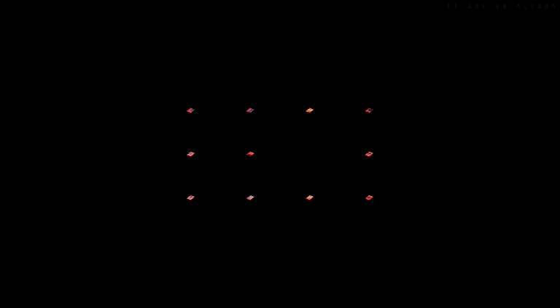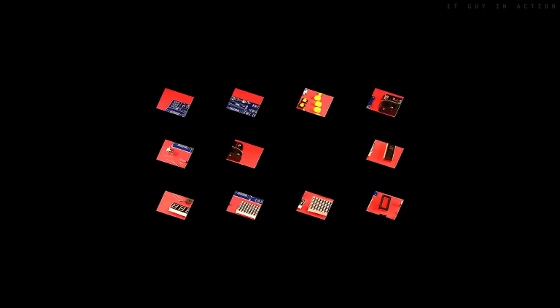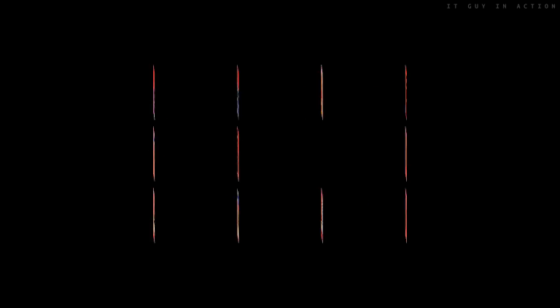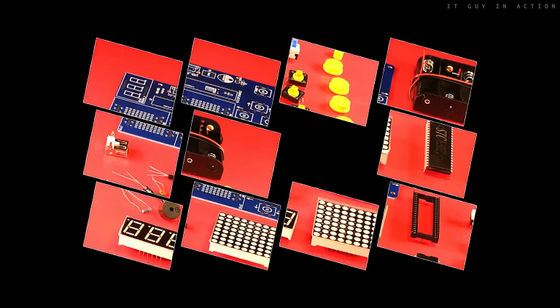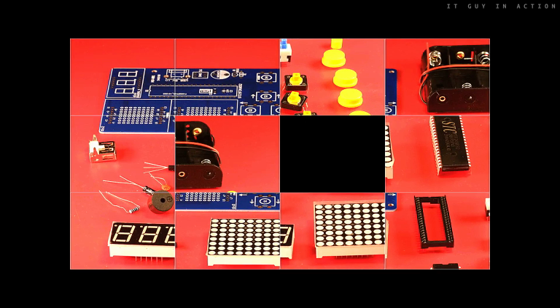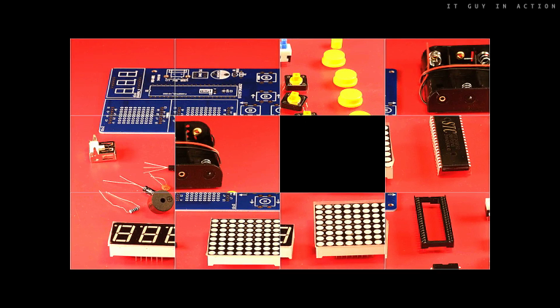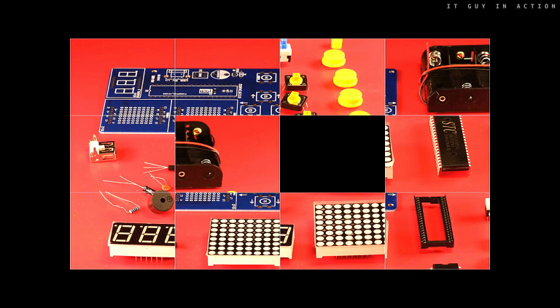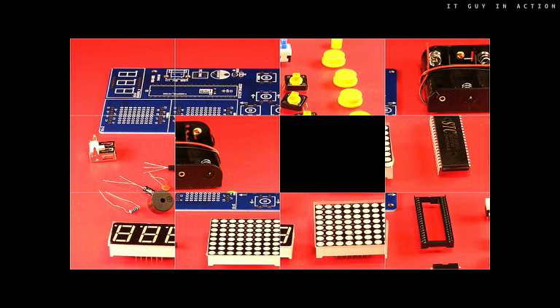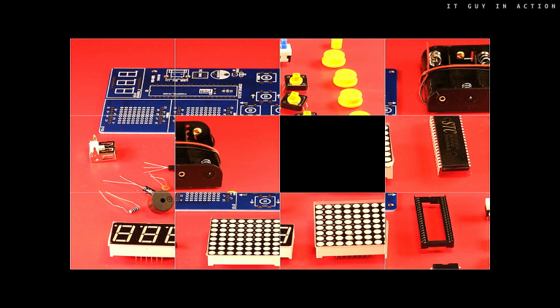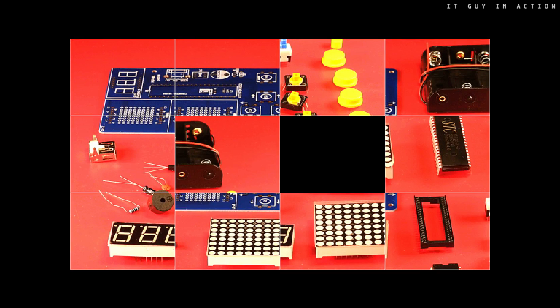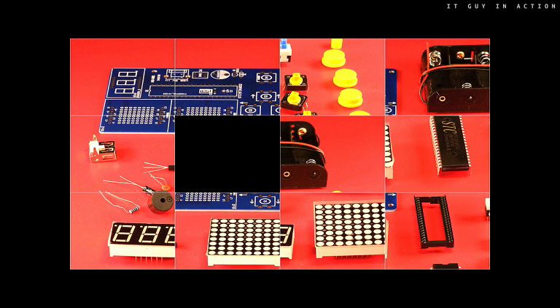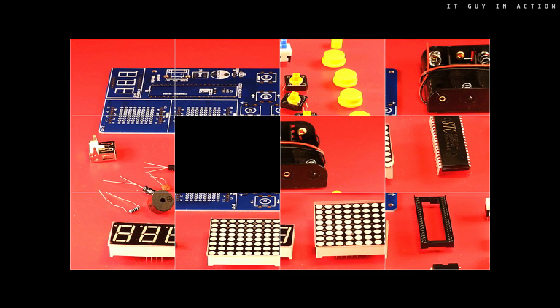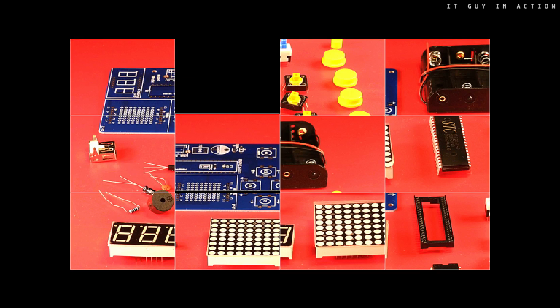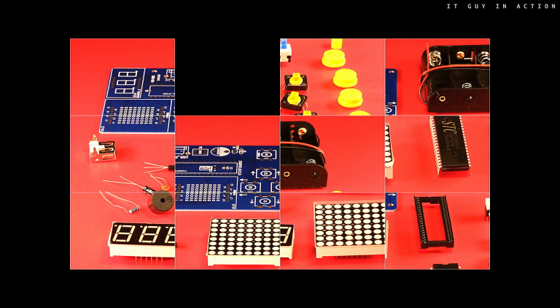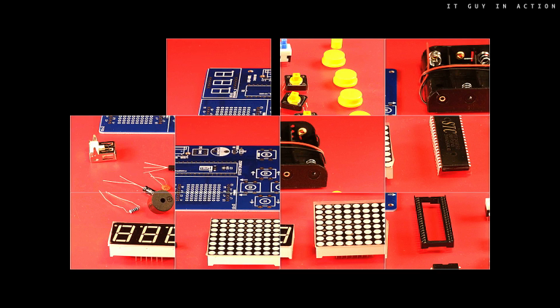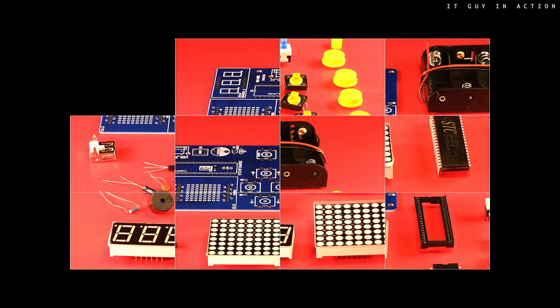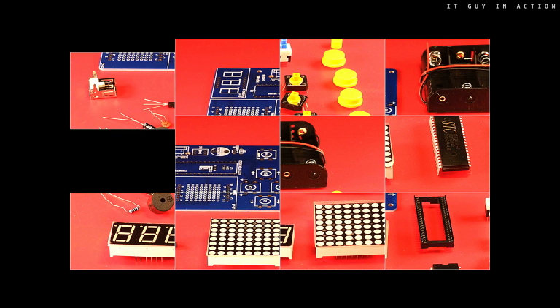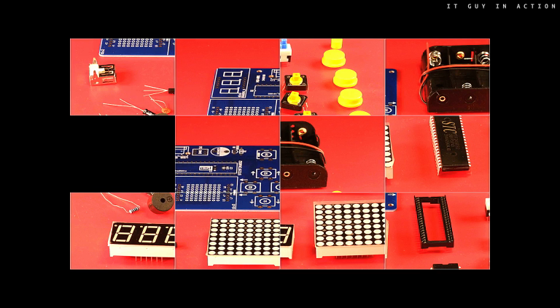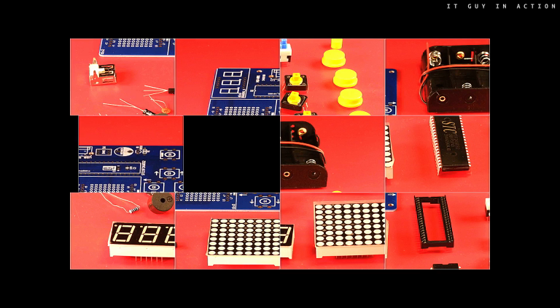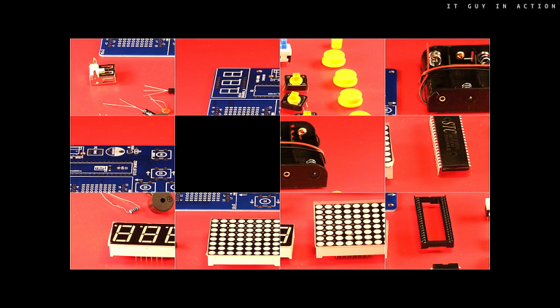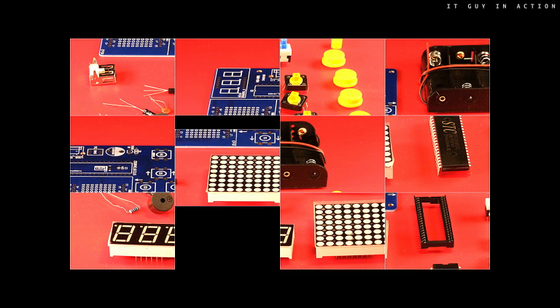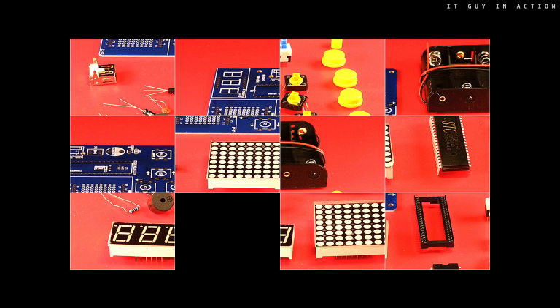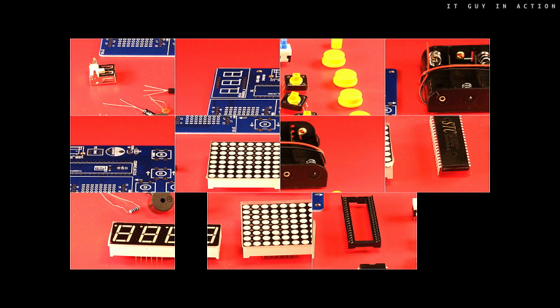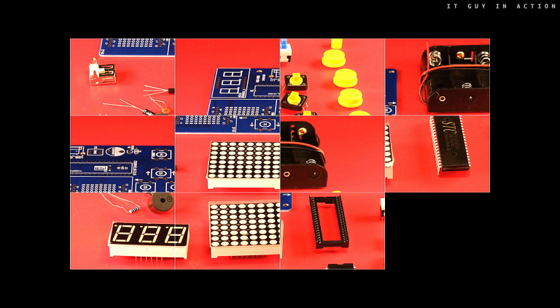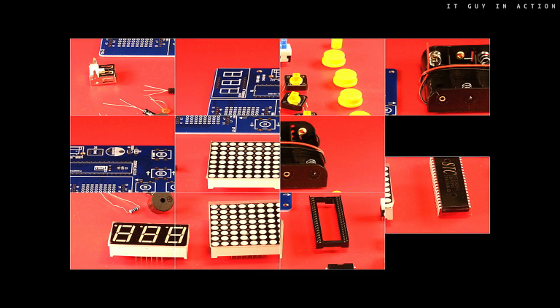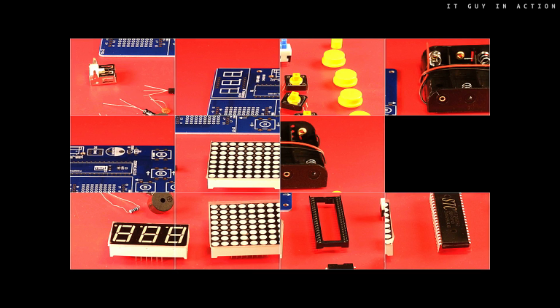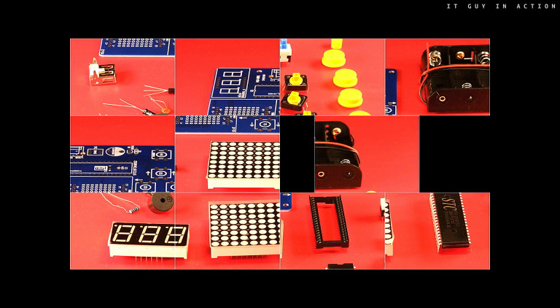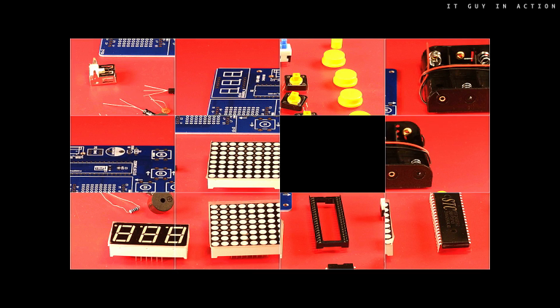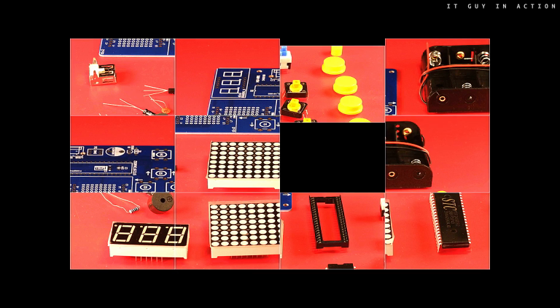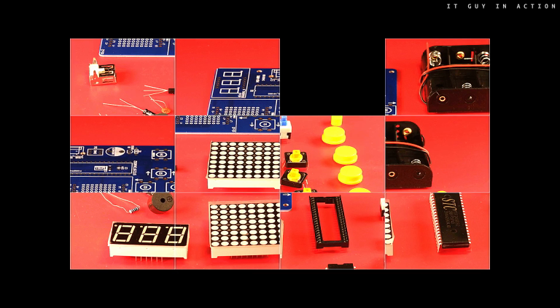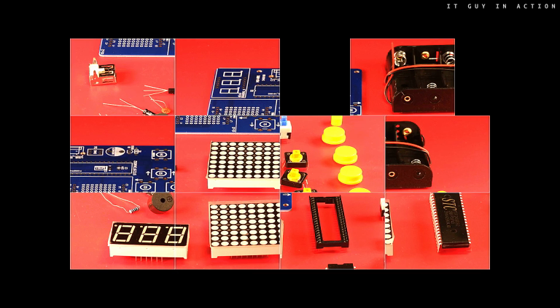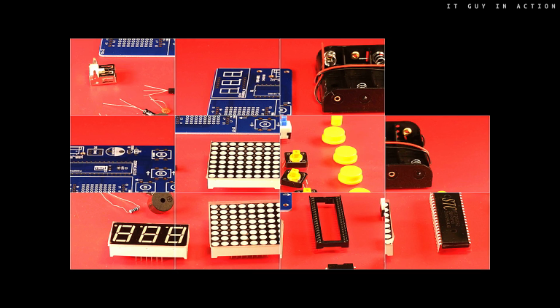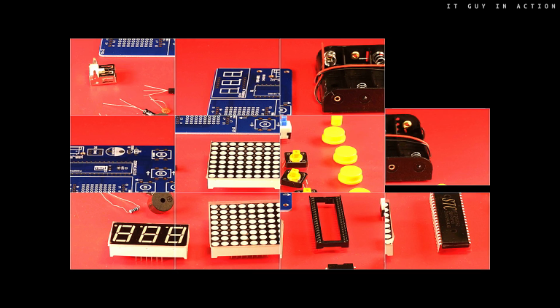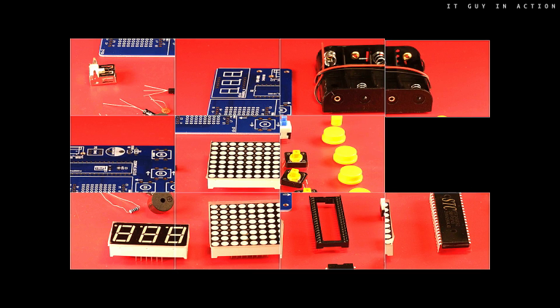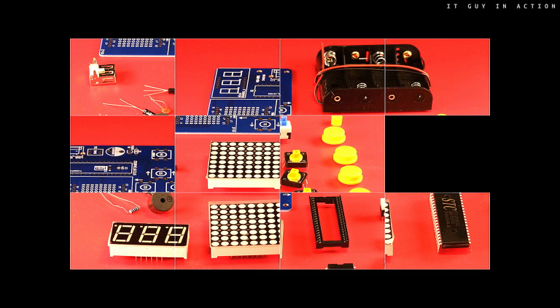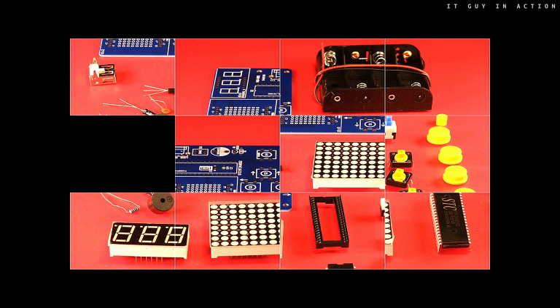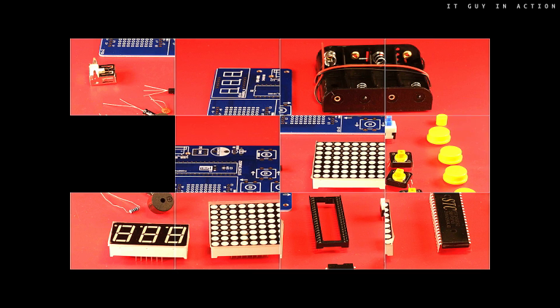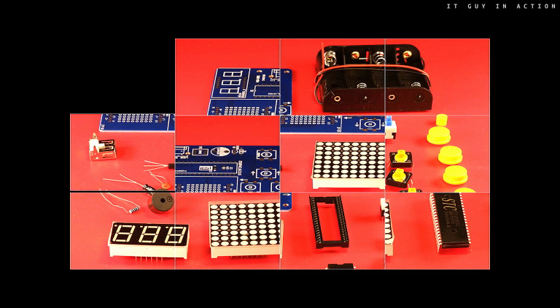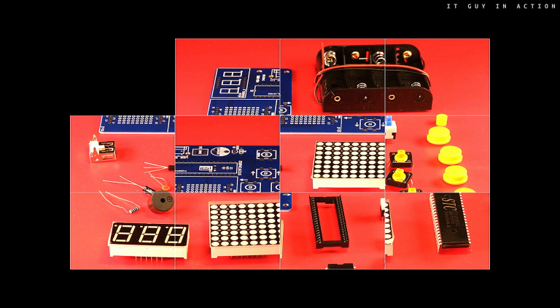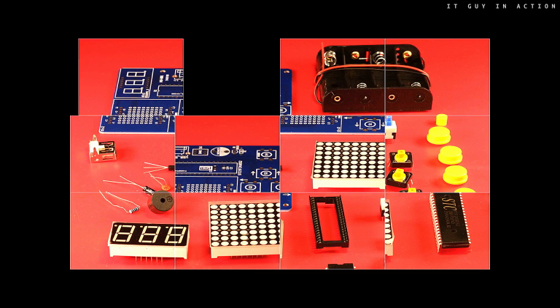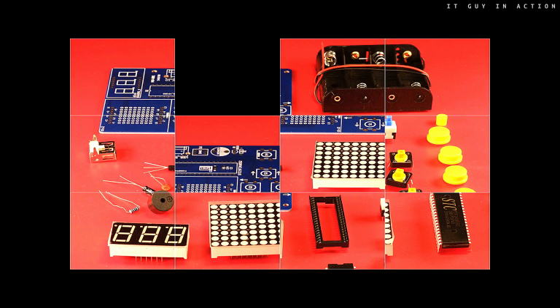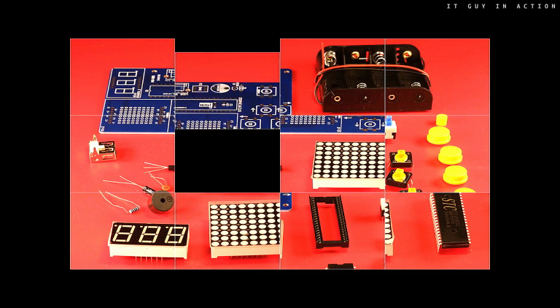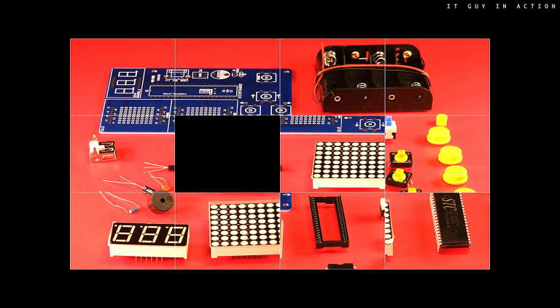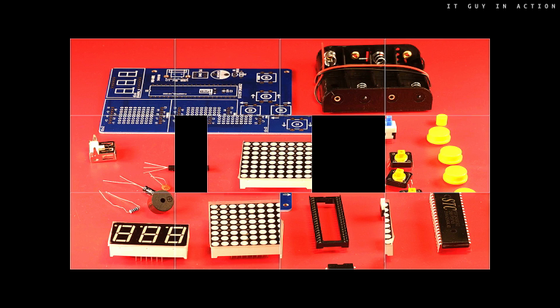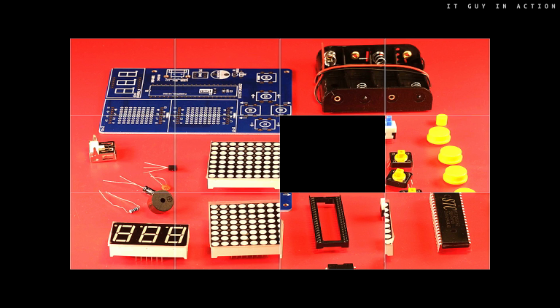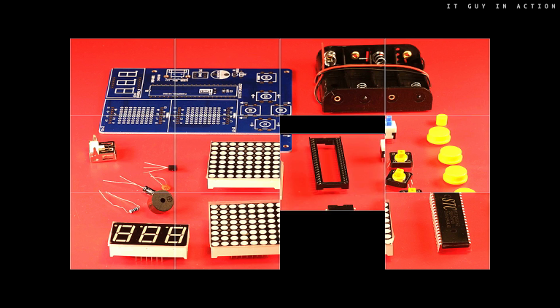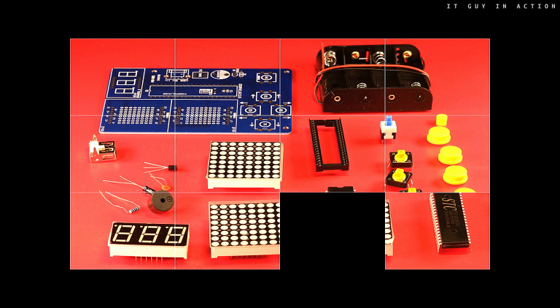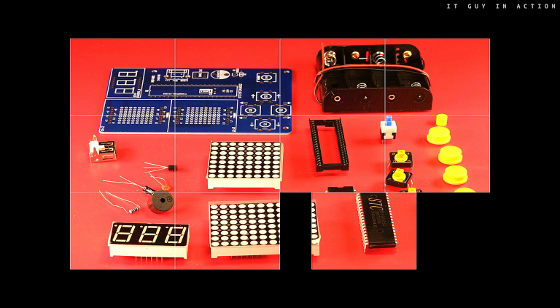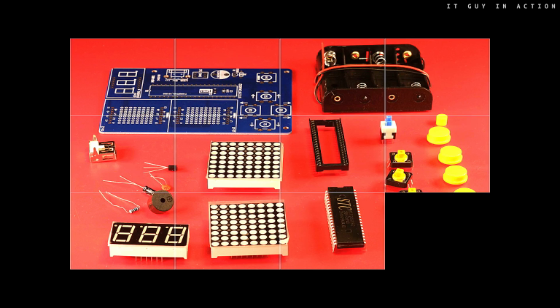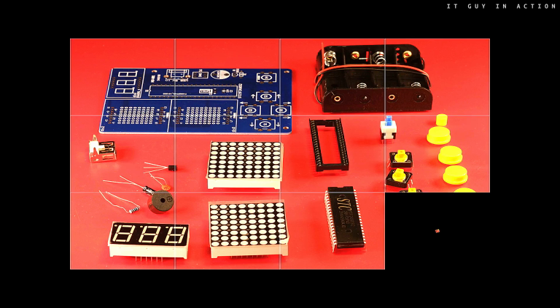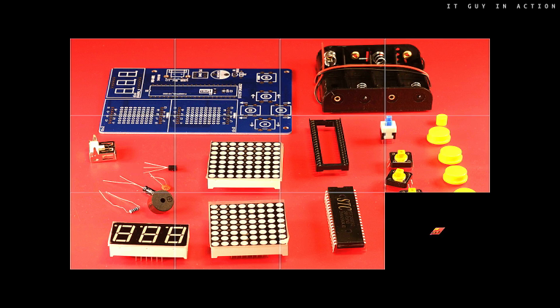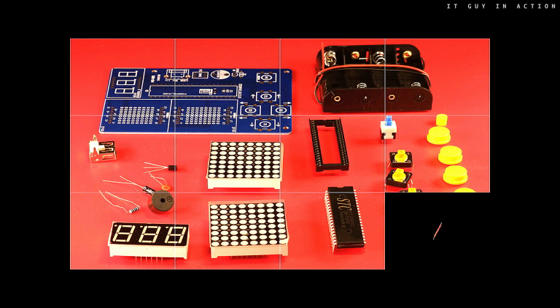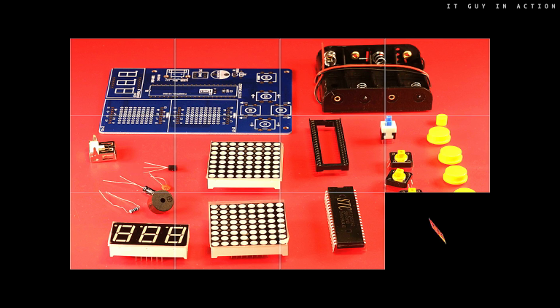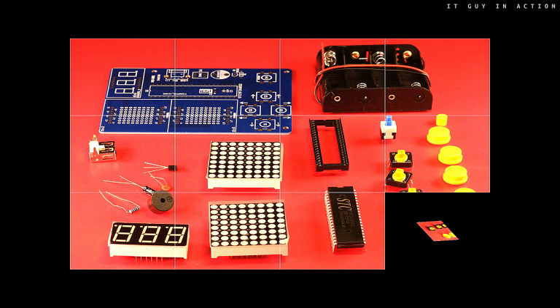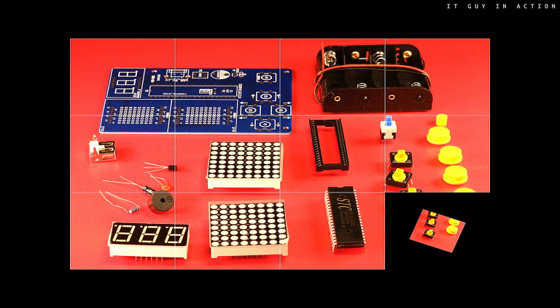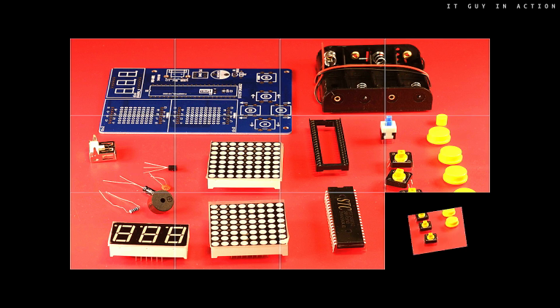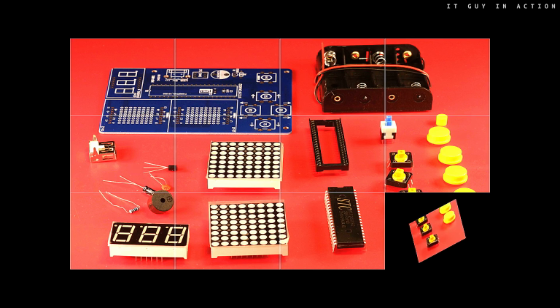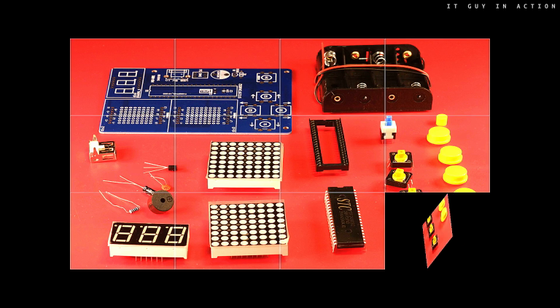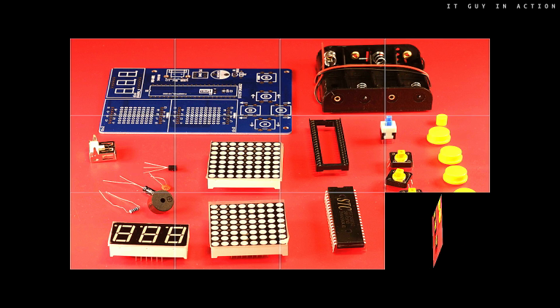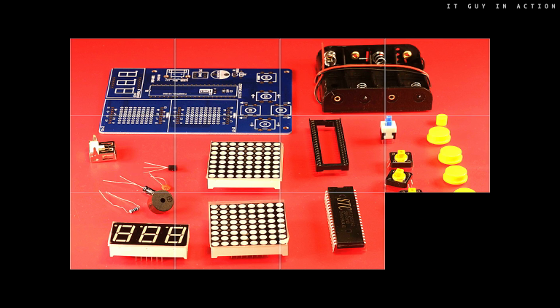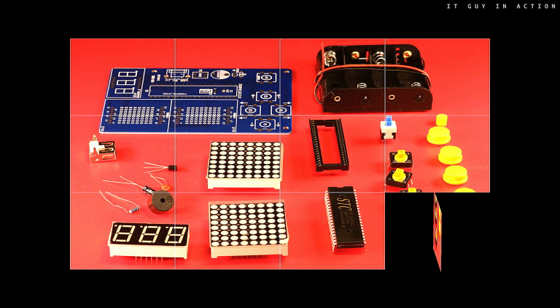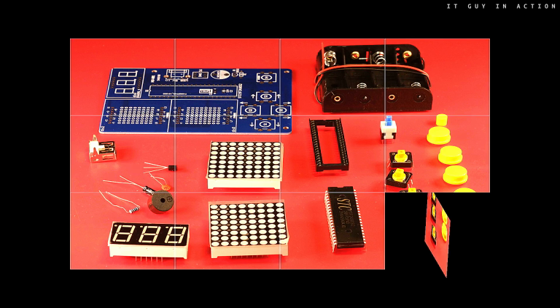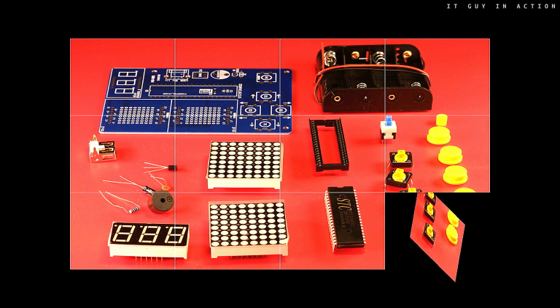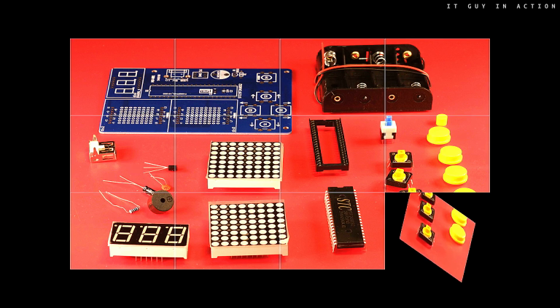Is it possible to build a game console having such a set of elements? Yes it is, and what a console!